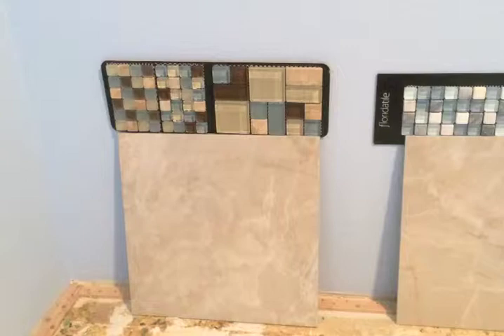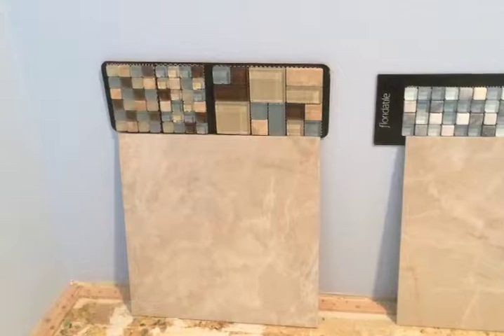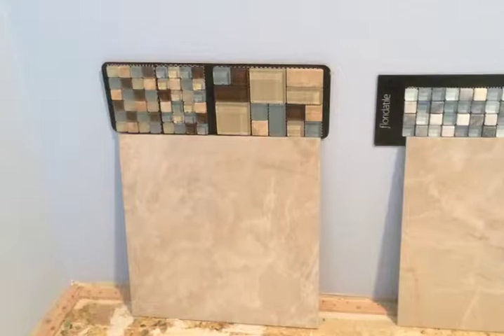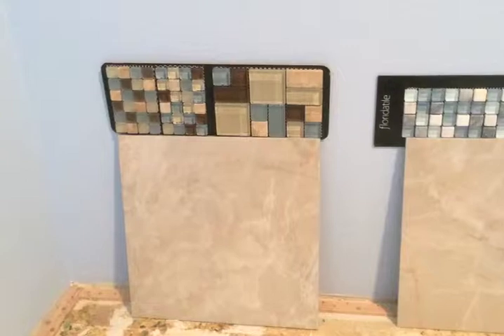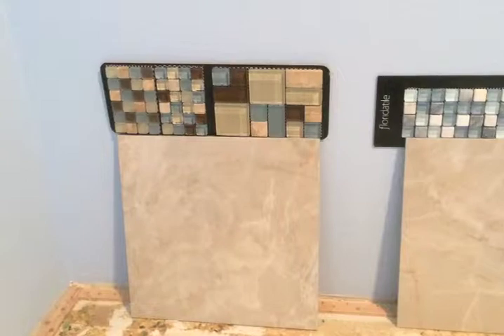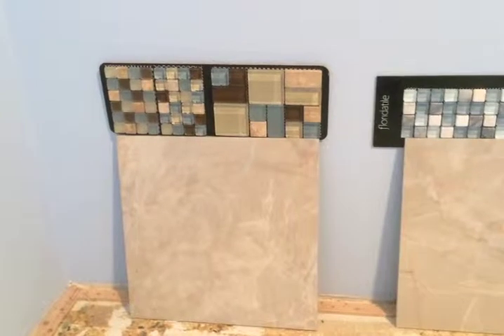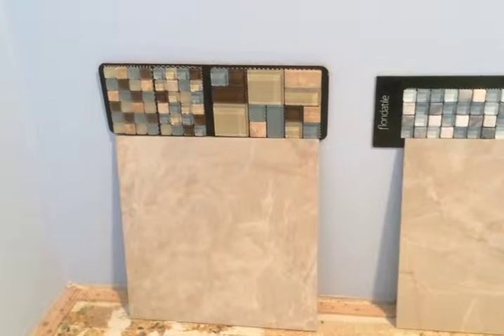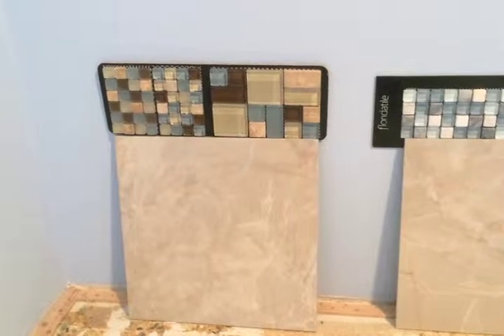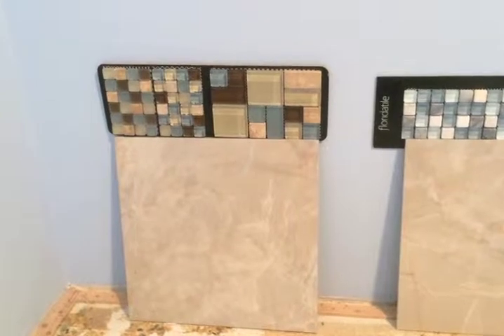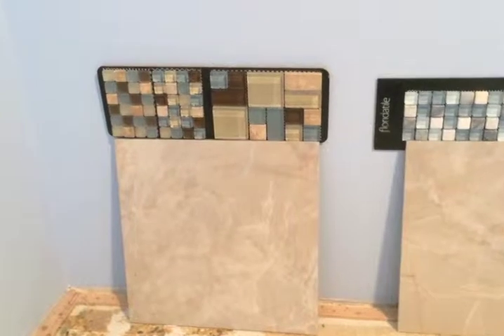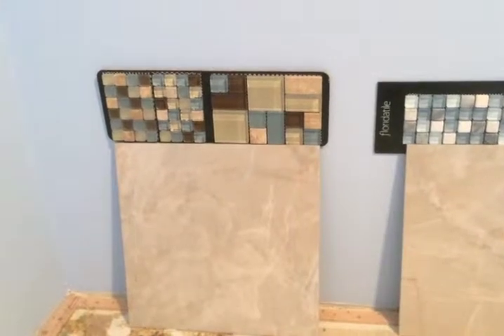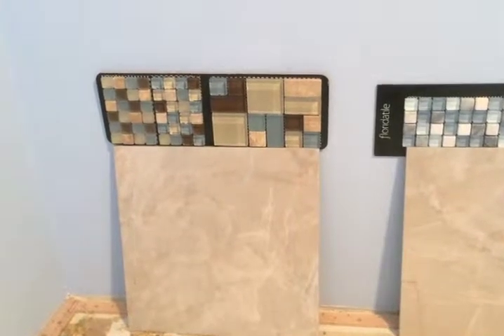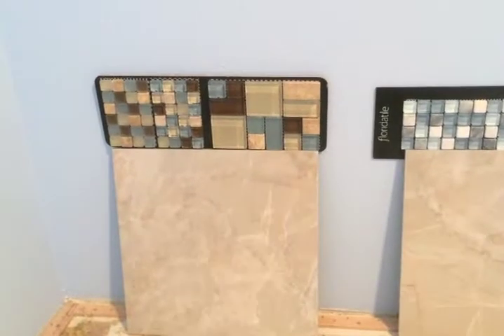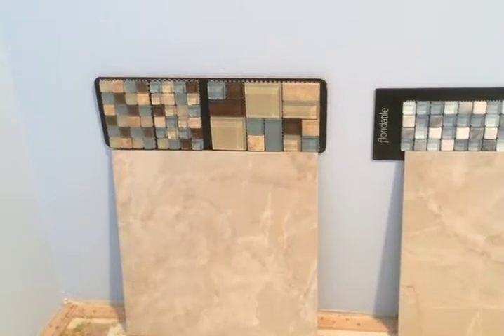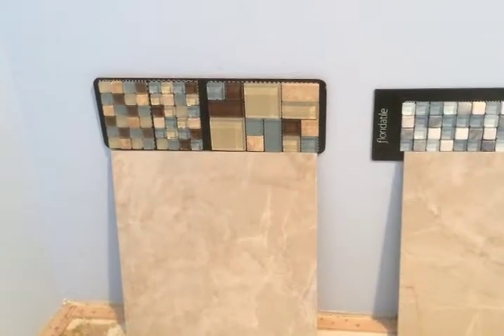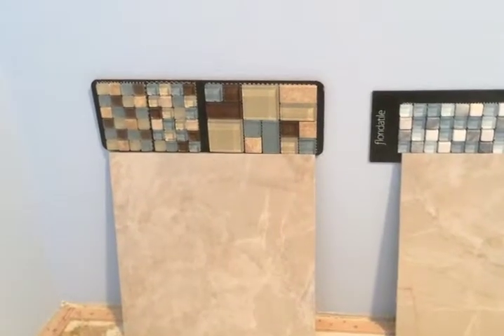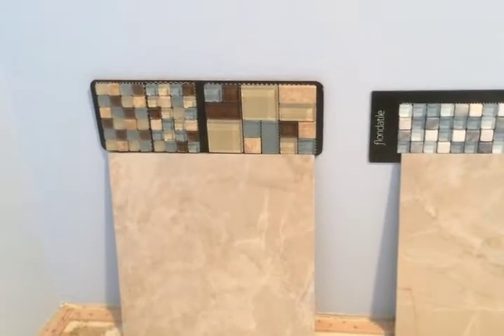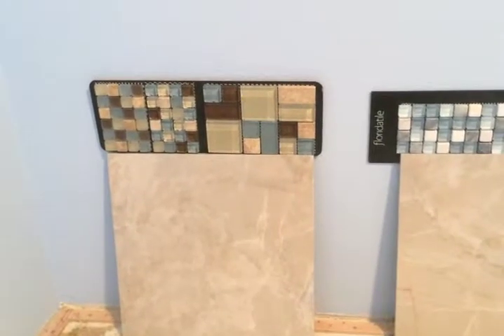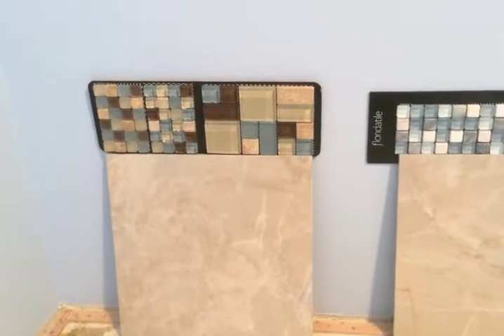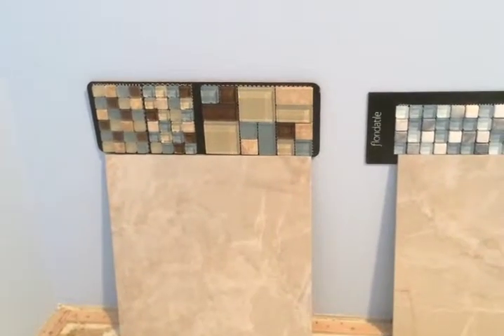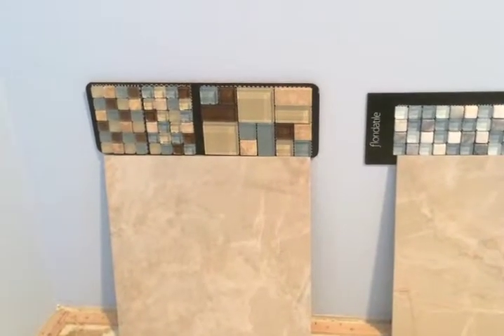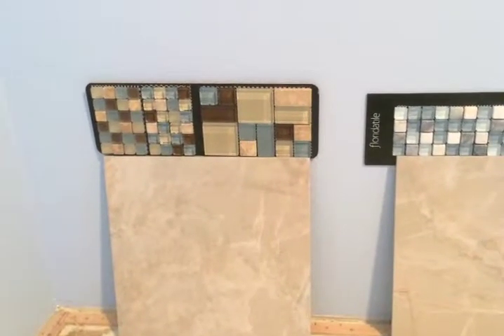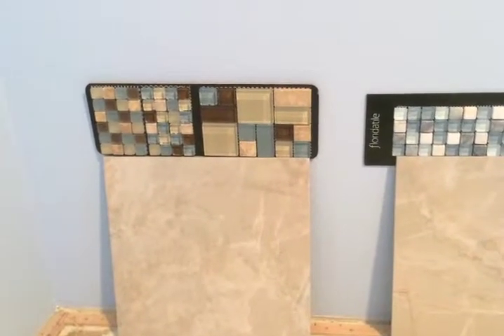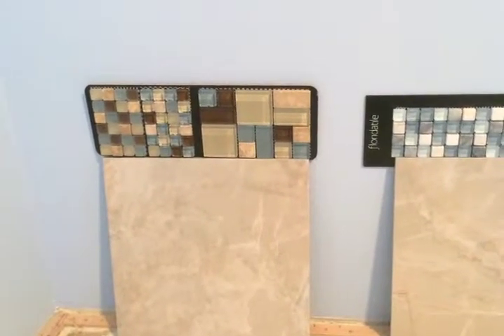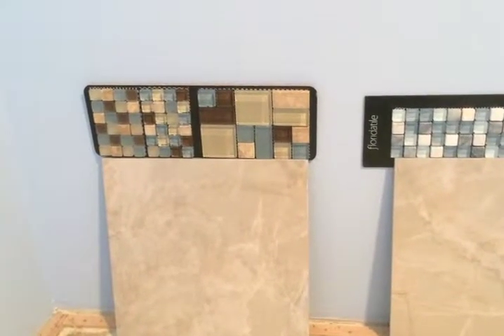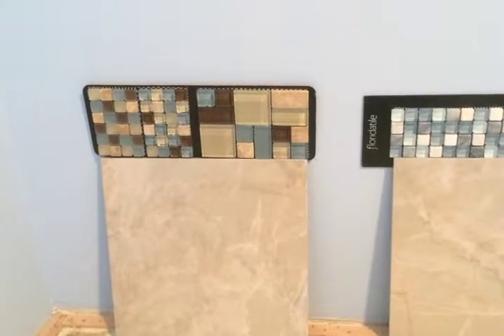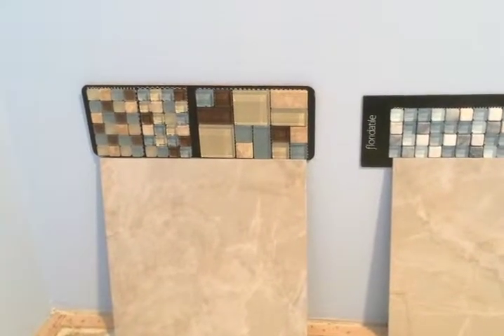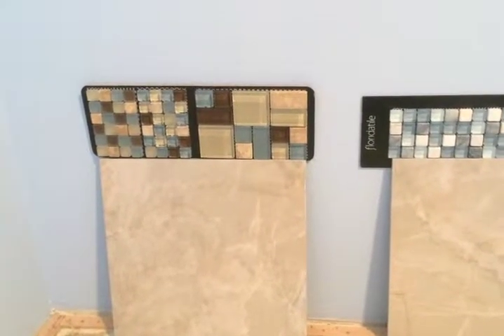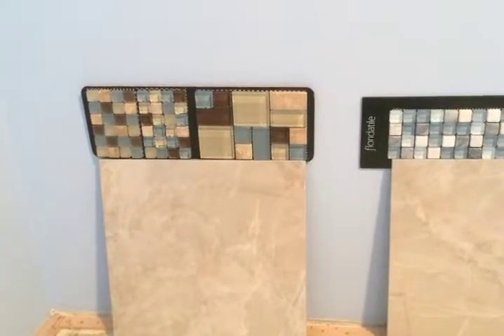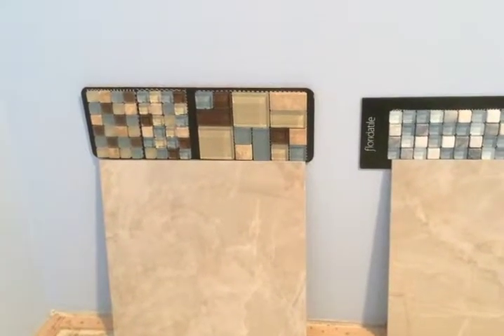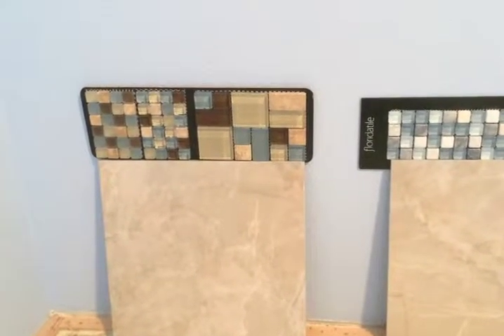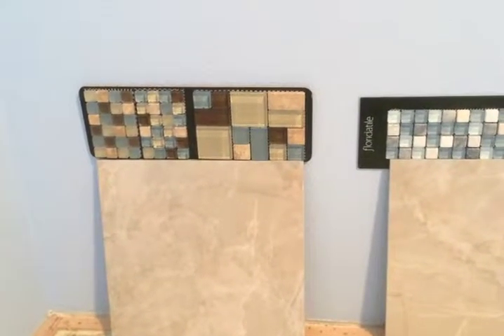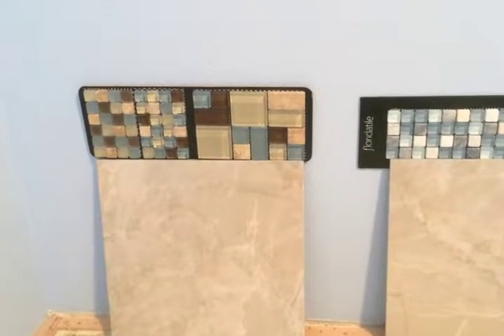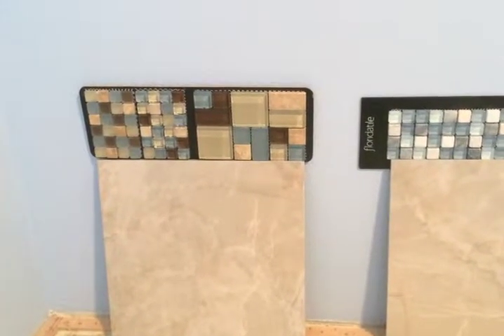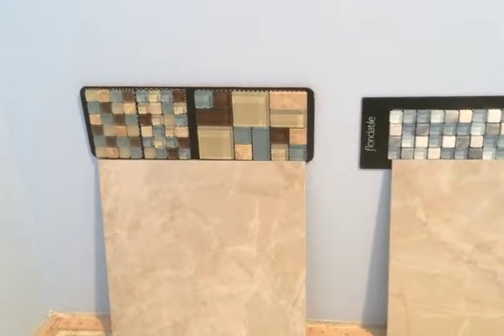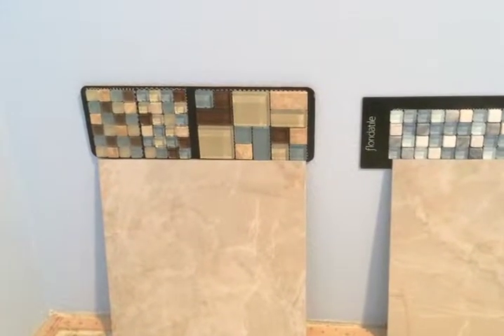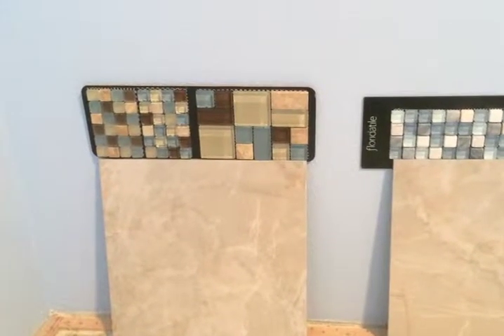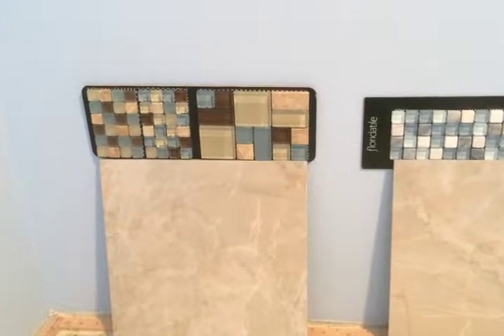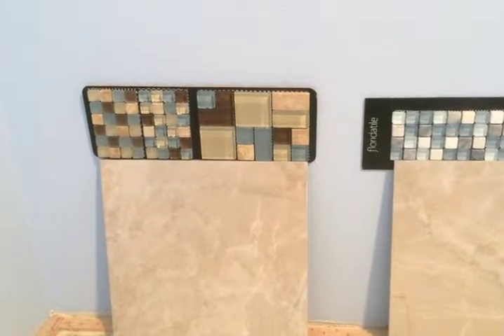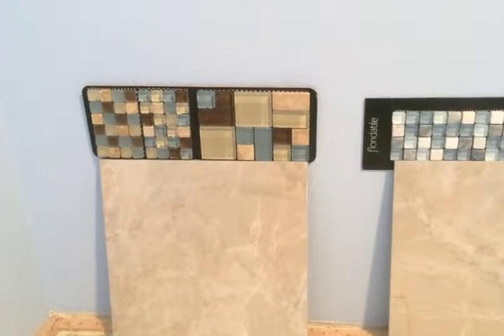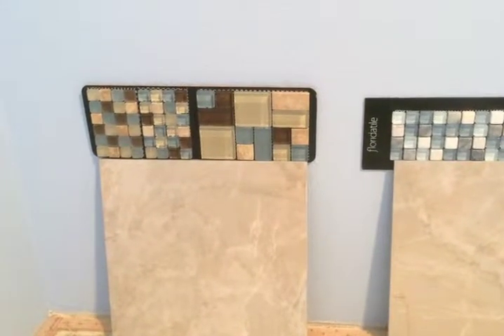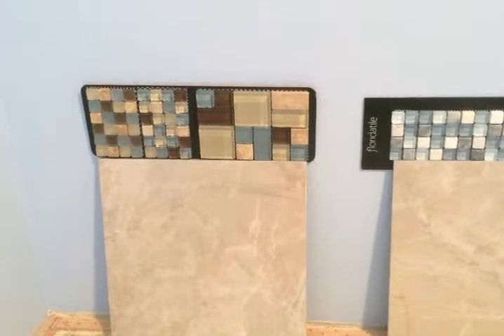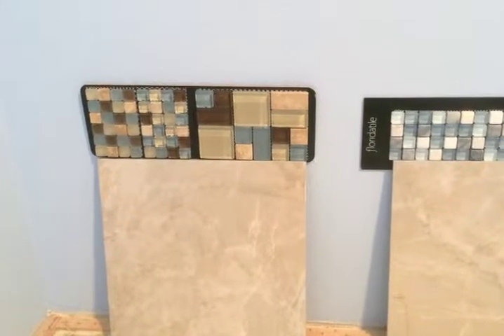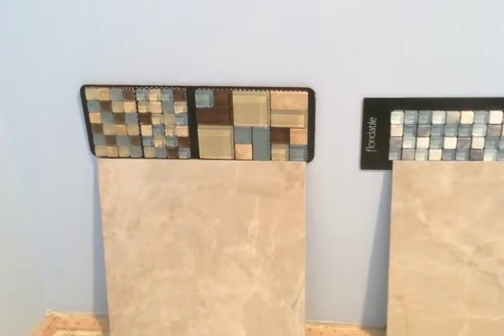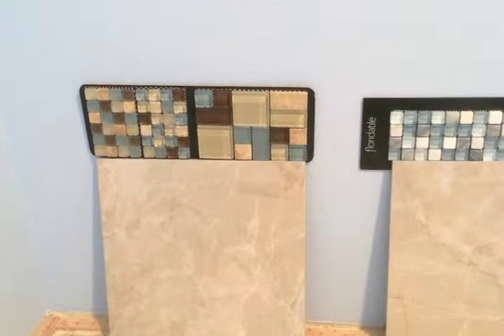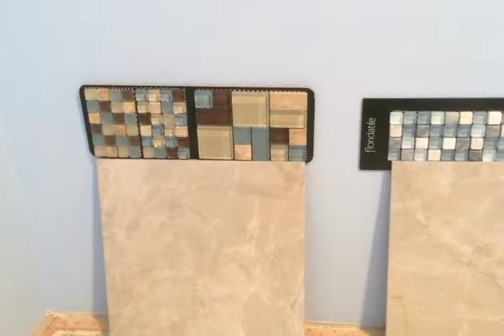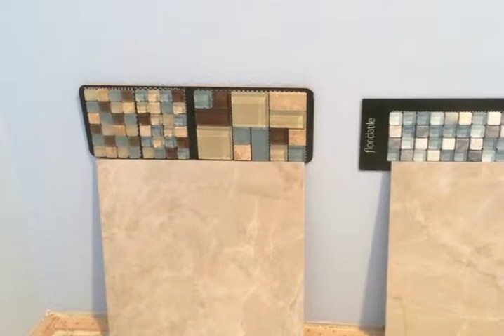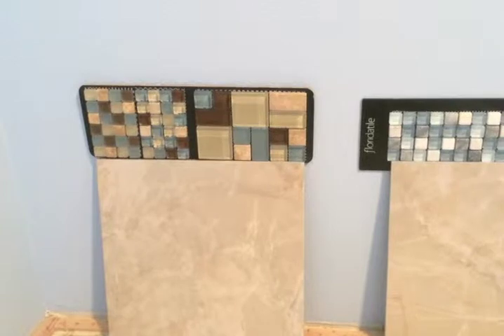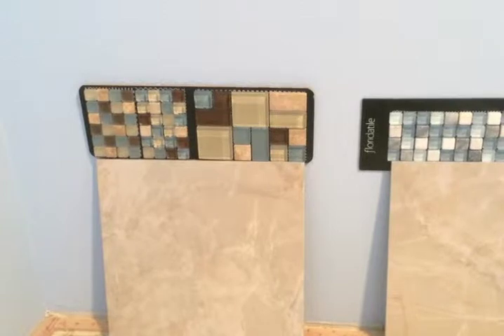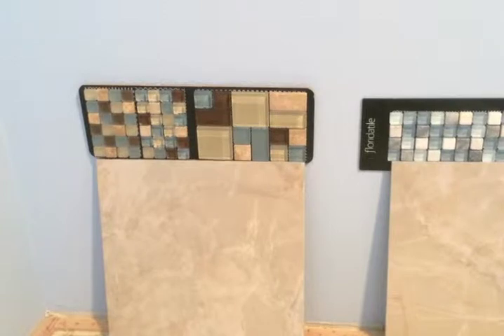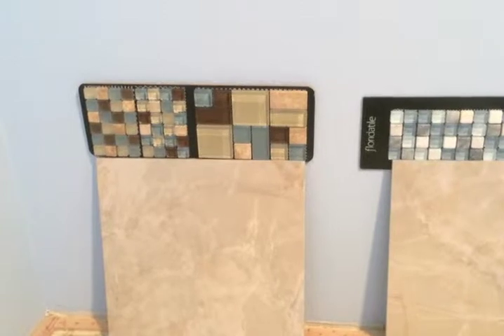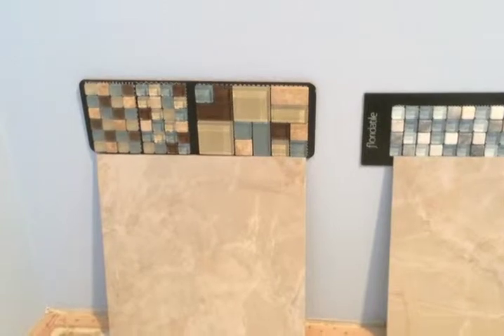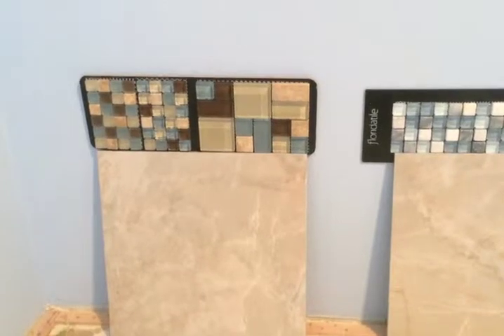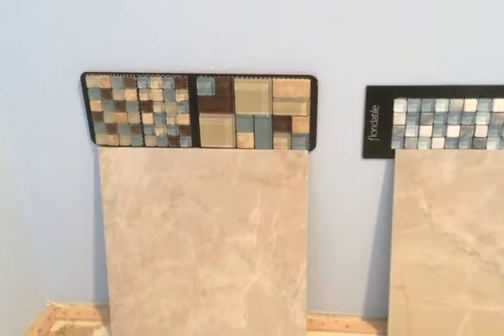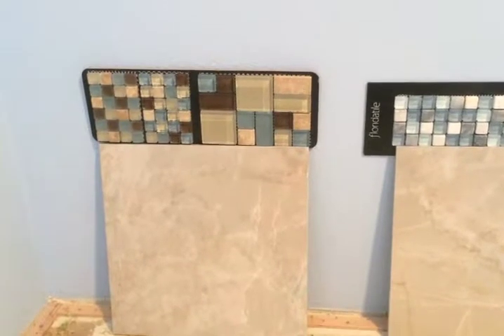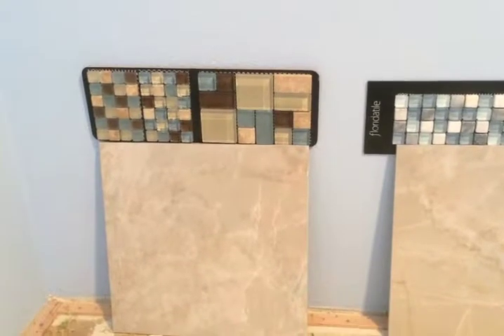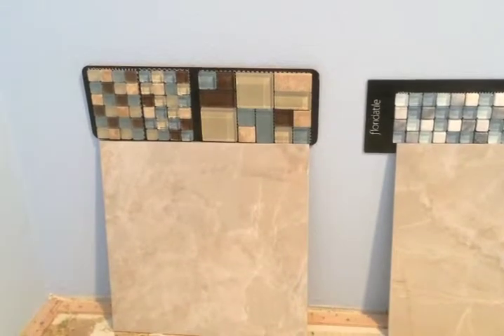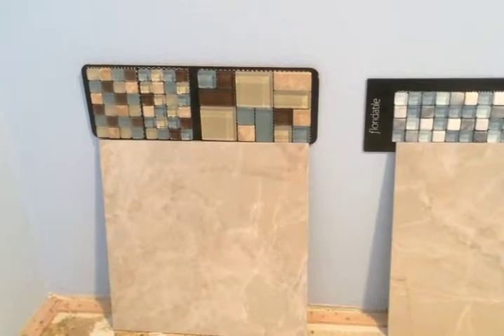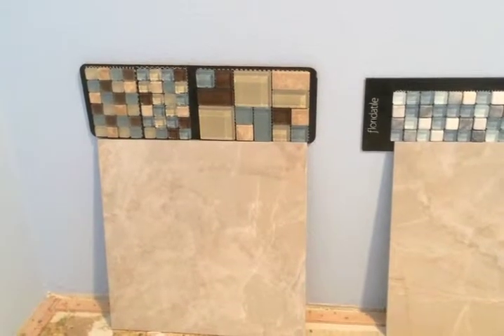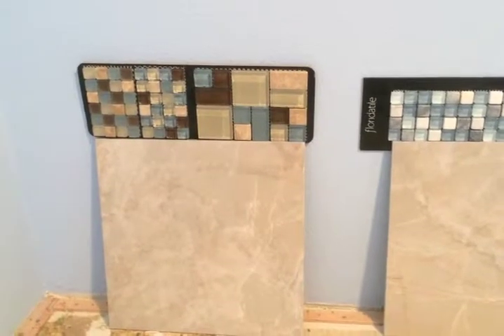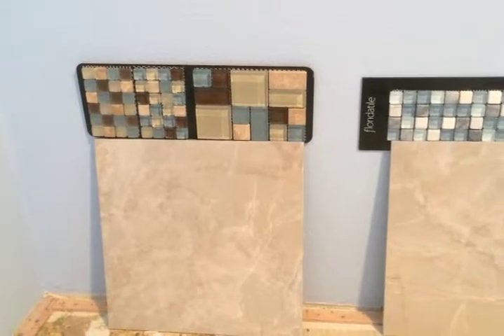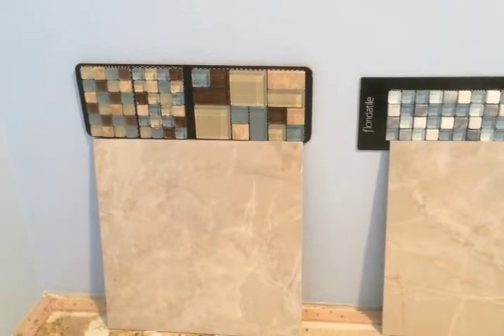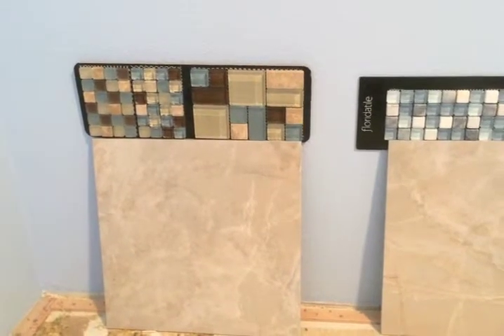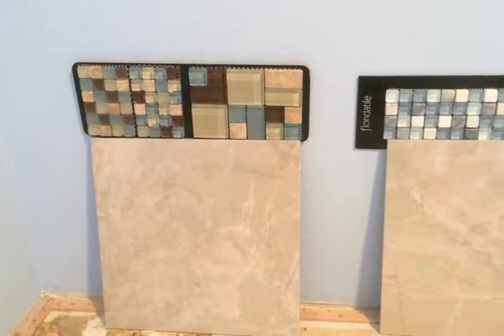Hi, Gus here. Here's my bathroom tile with matching Lestello. Trying to pick out which one looks best.